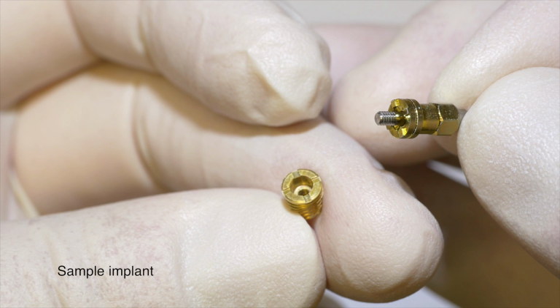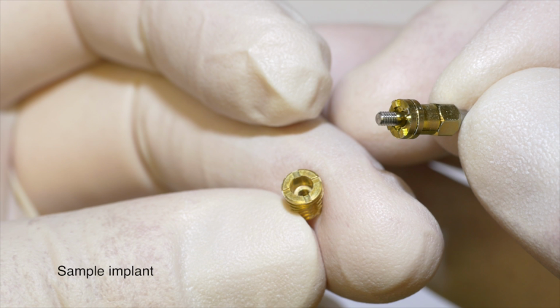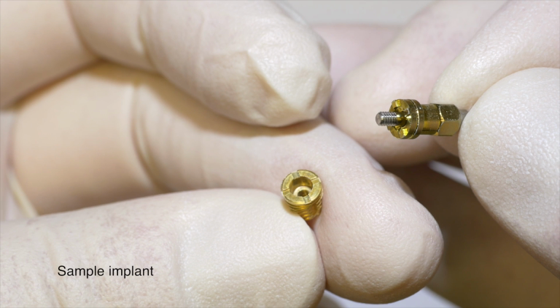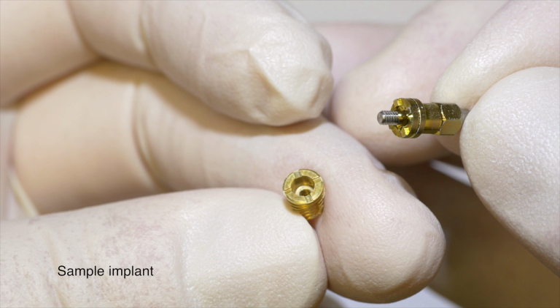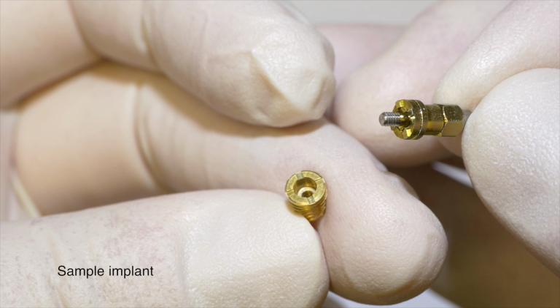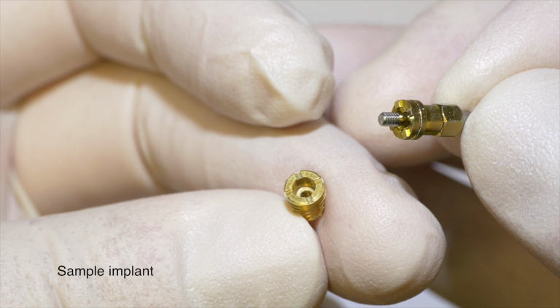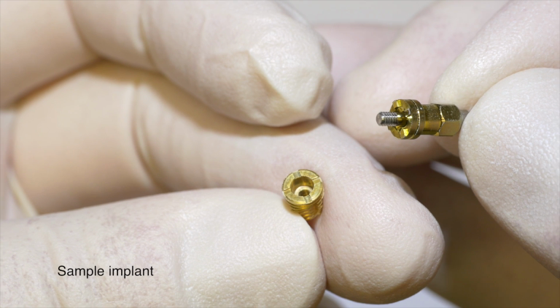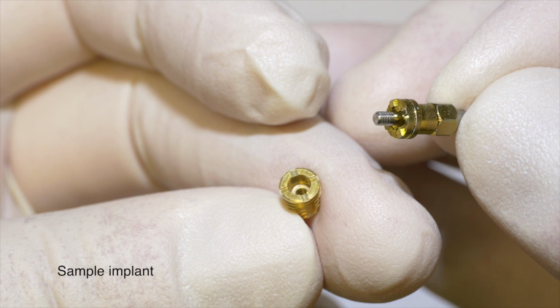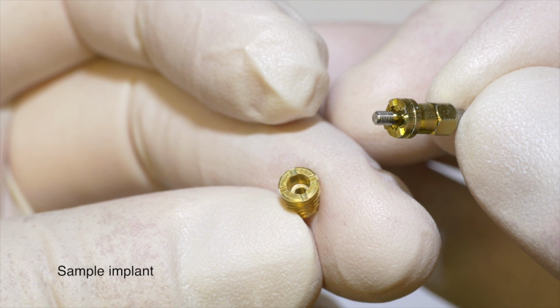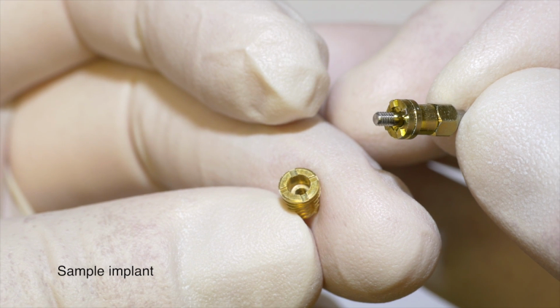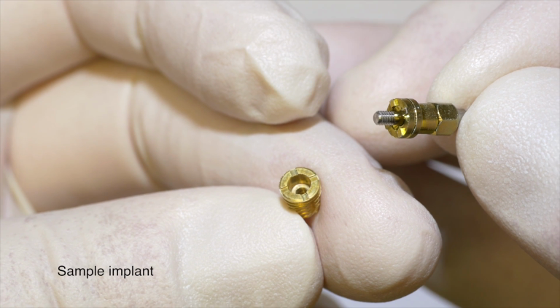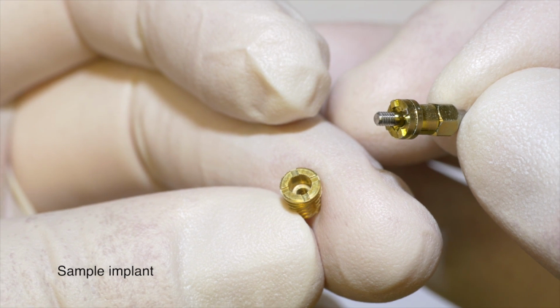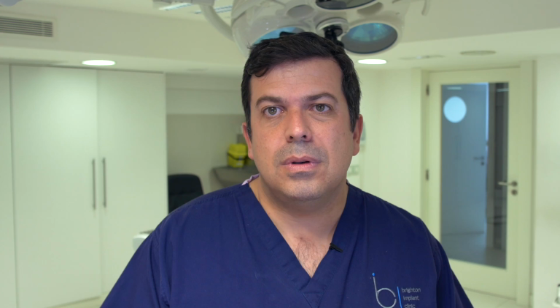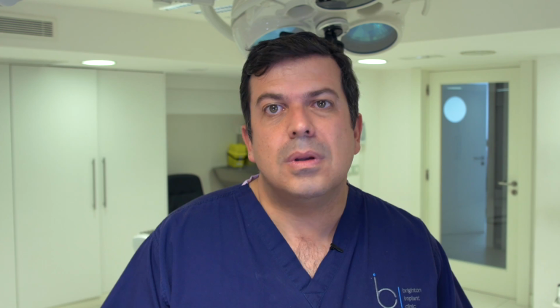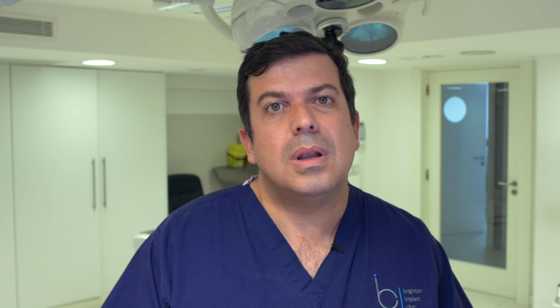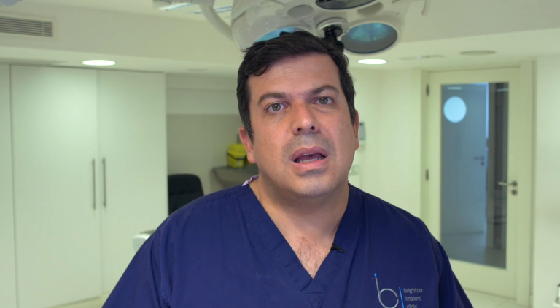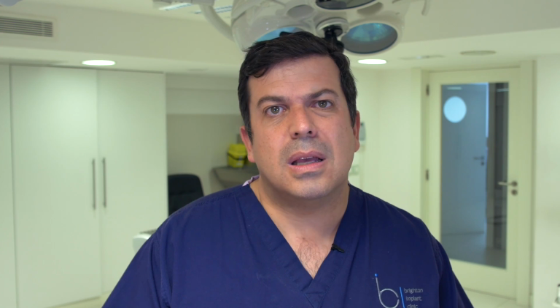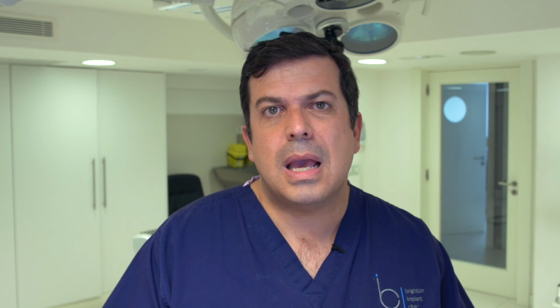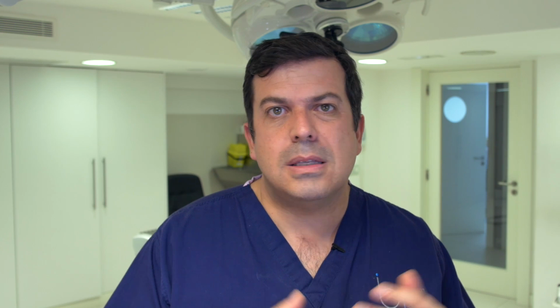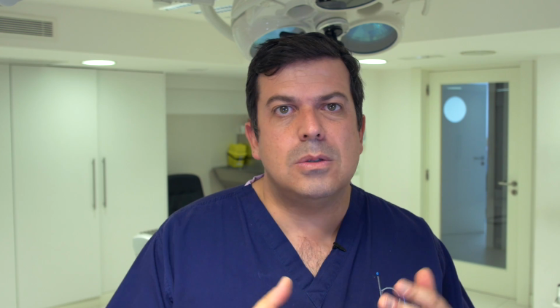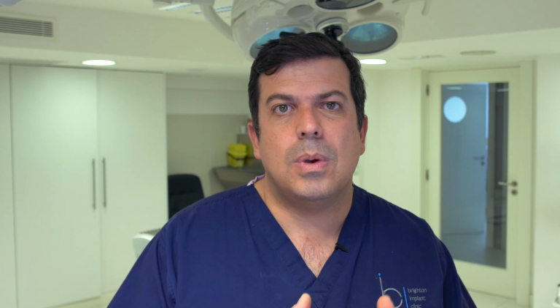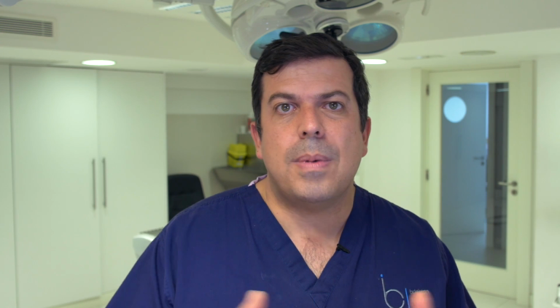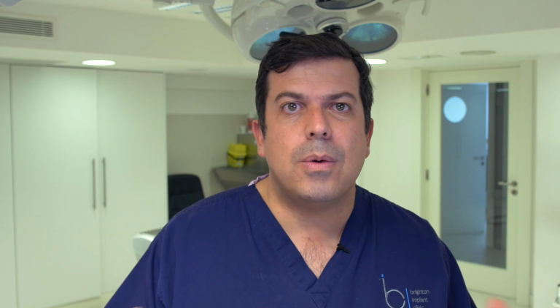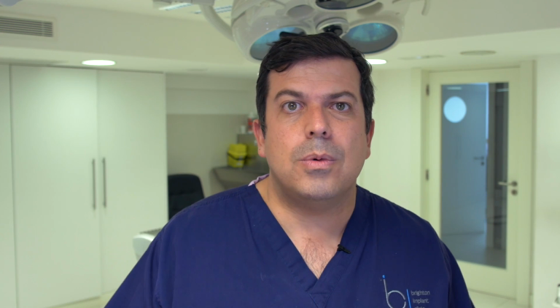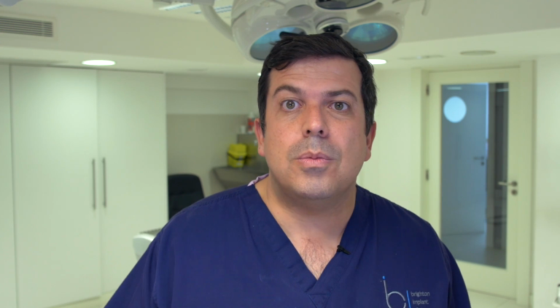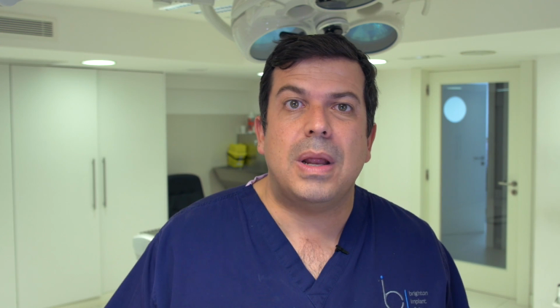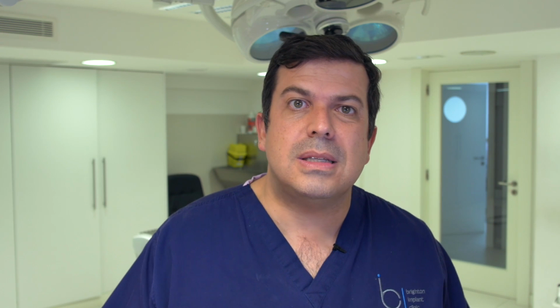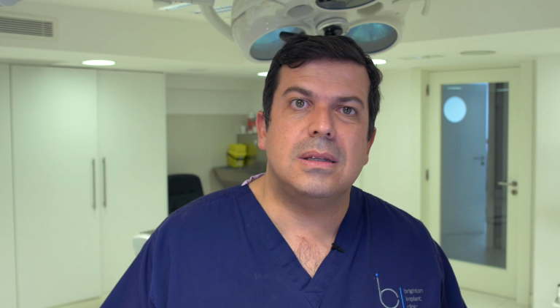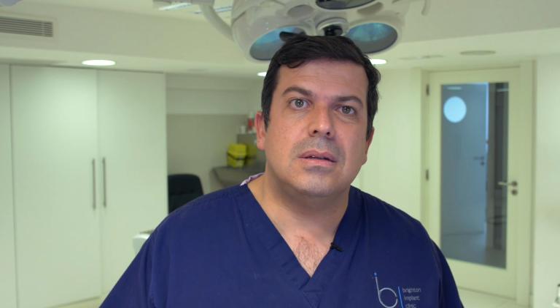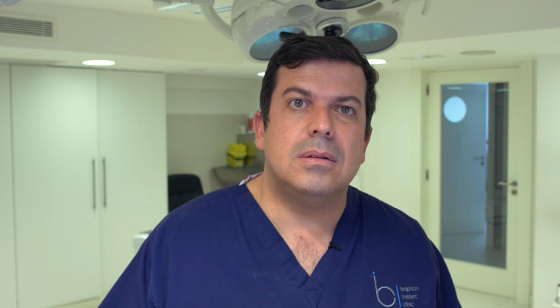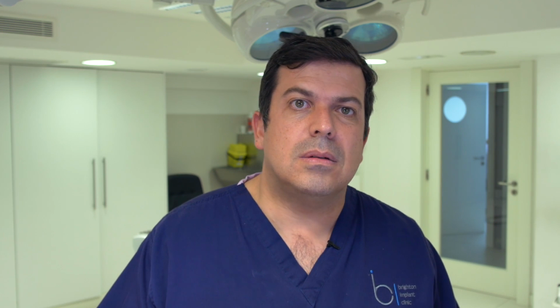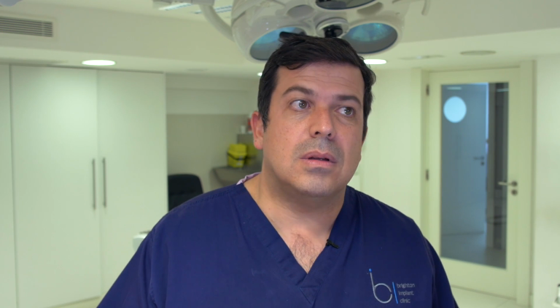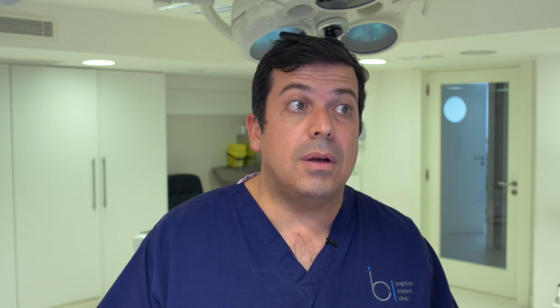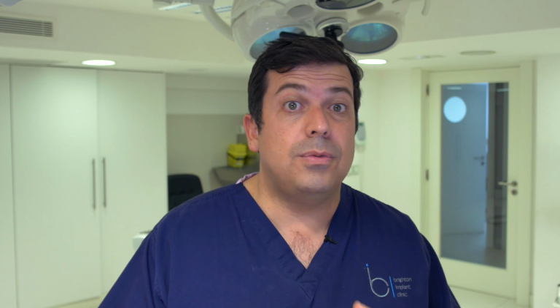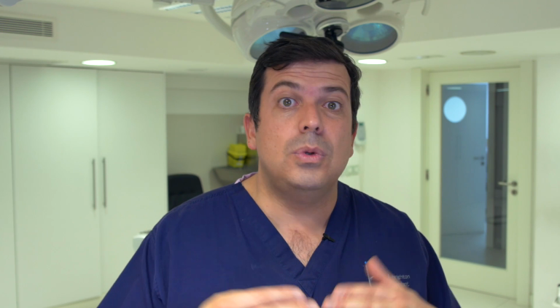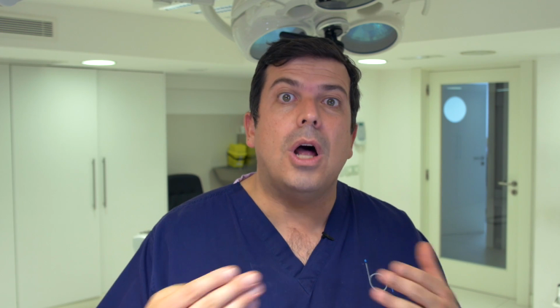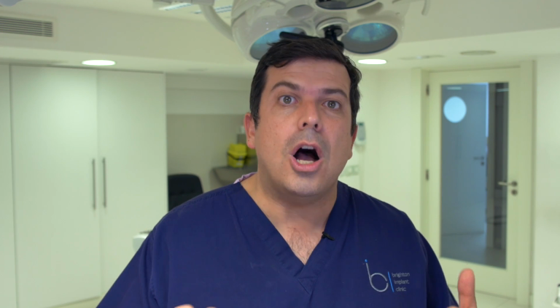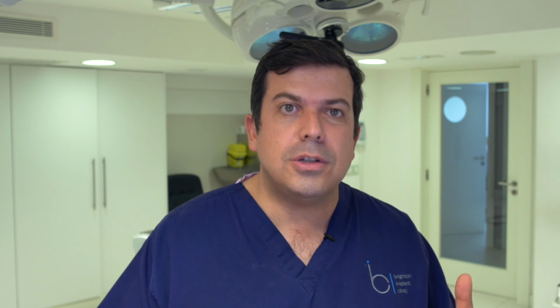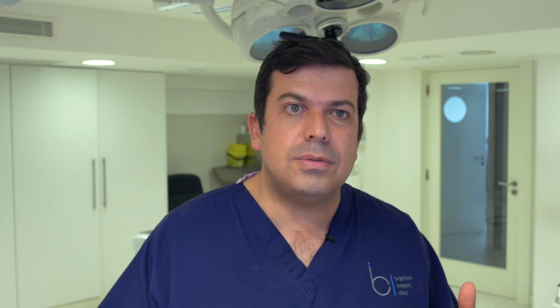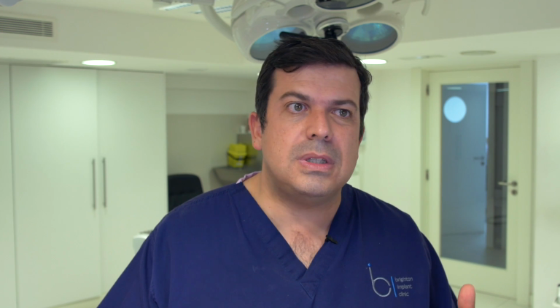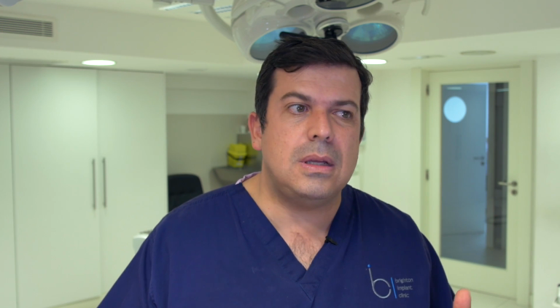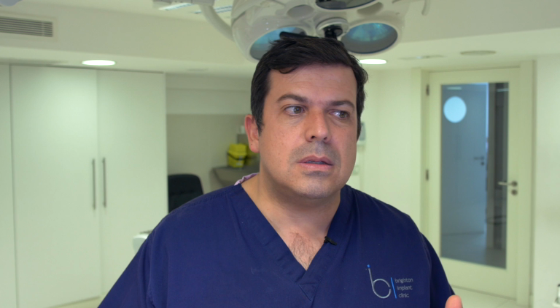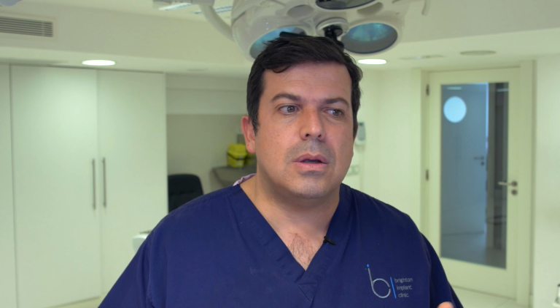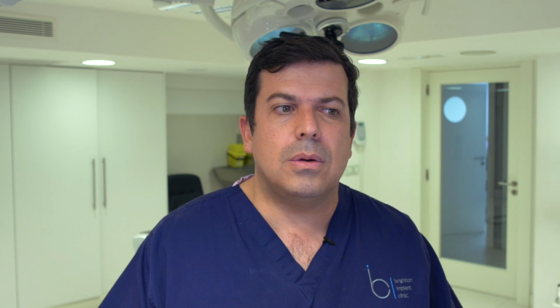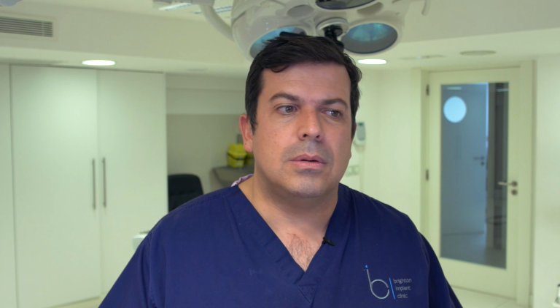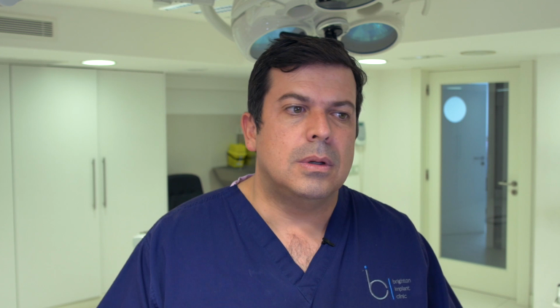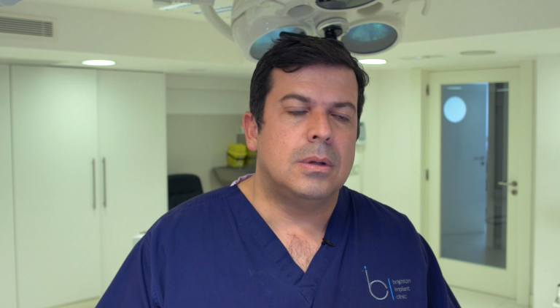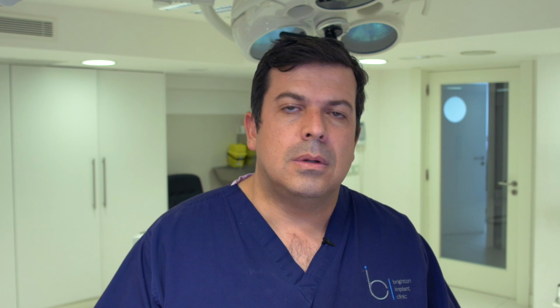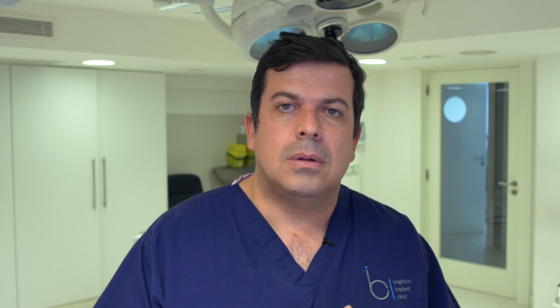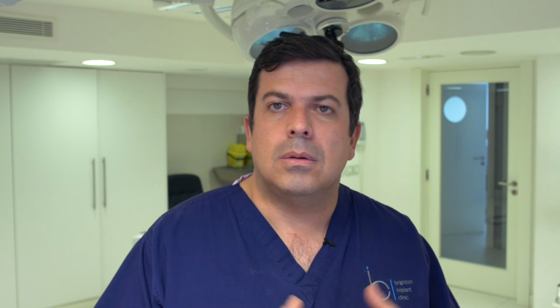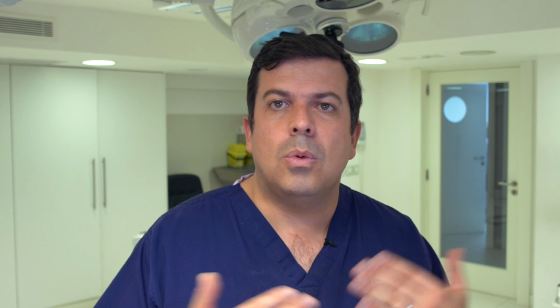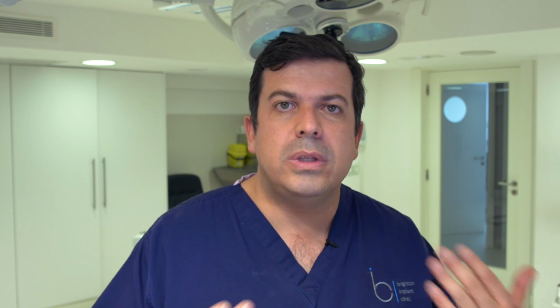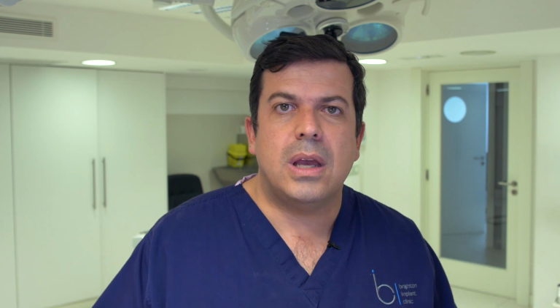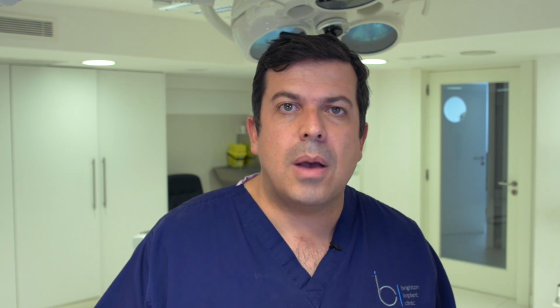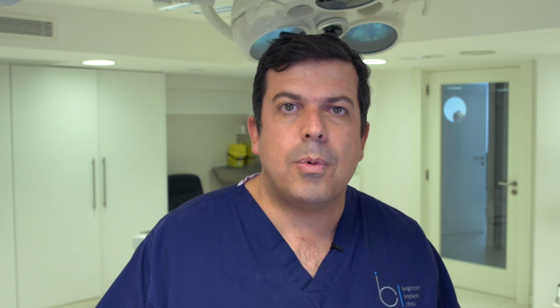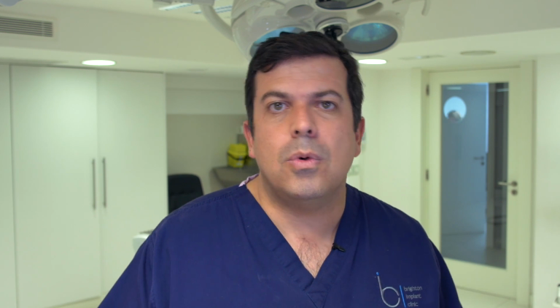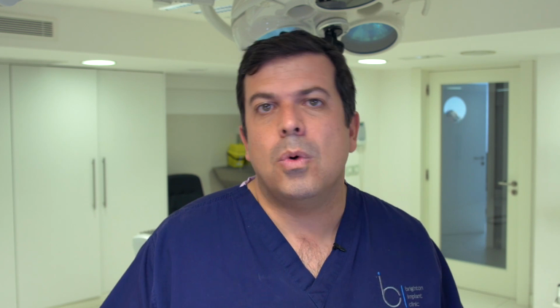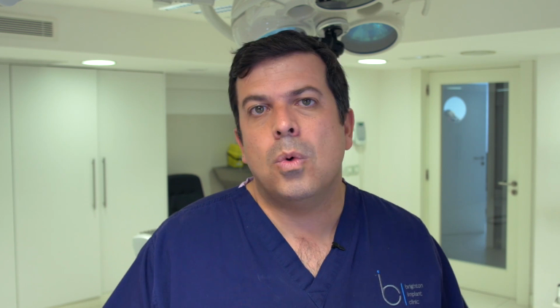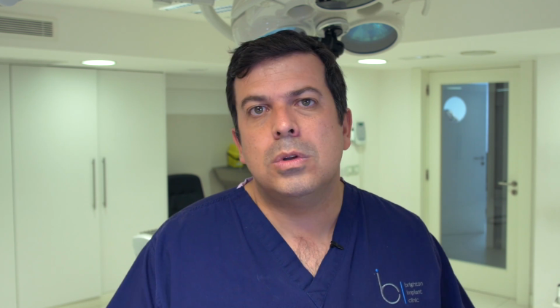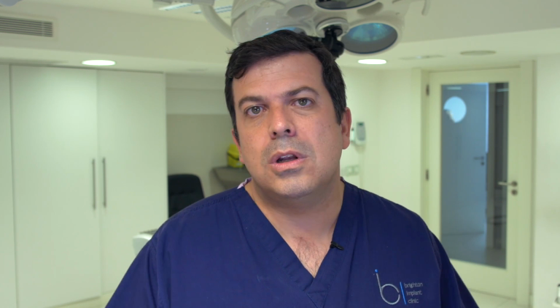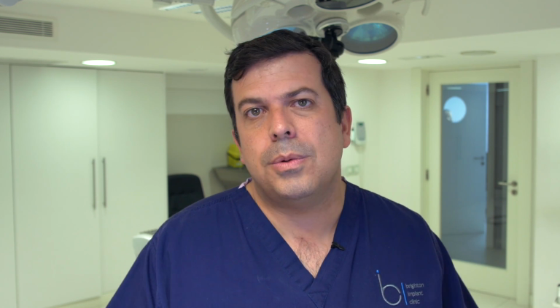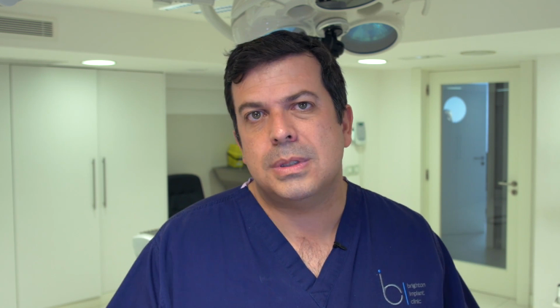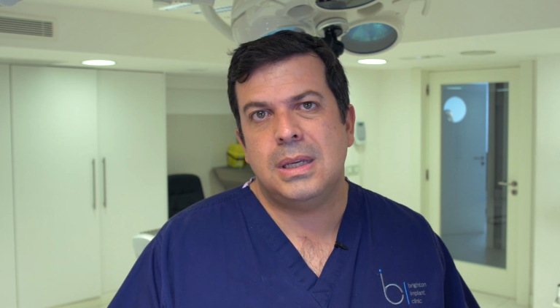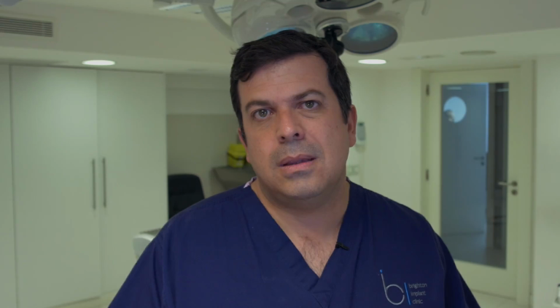And then very often there are cases whereby we're replacing a full arch of teeth — so all the upper or all the lower teeth.